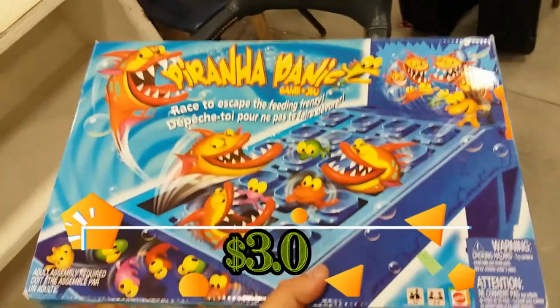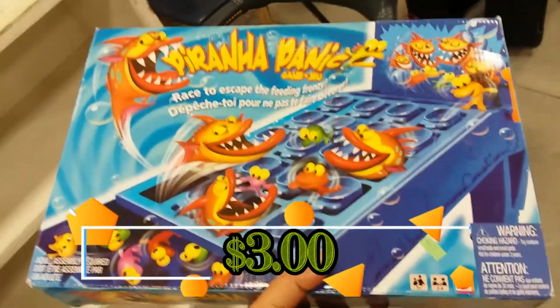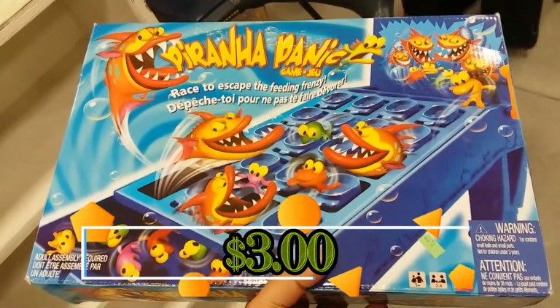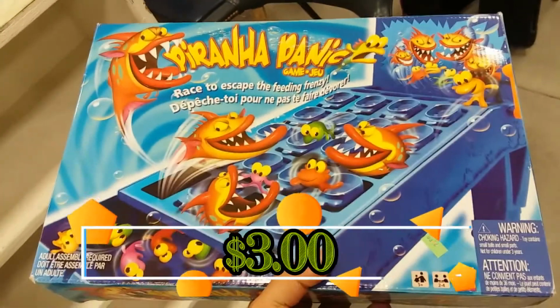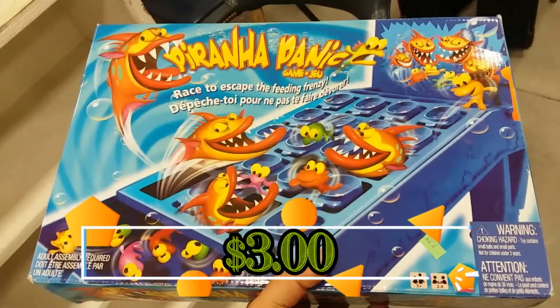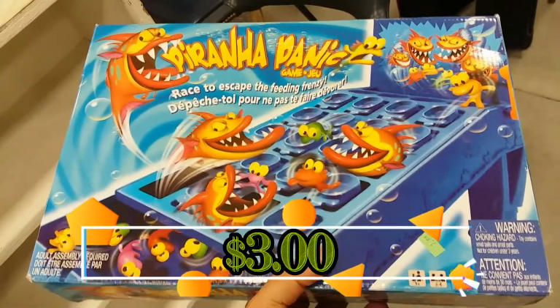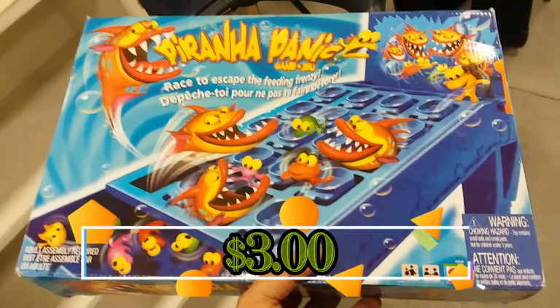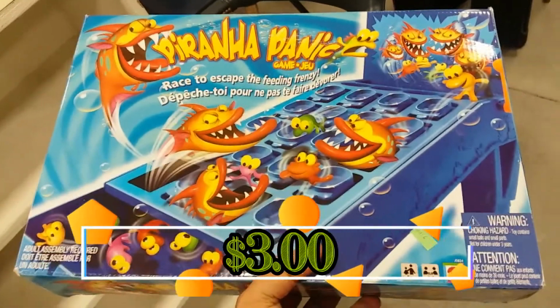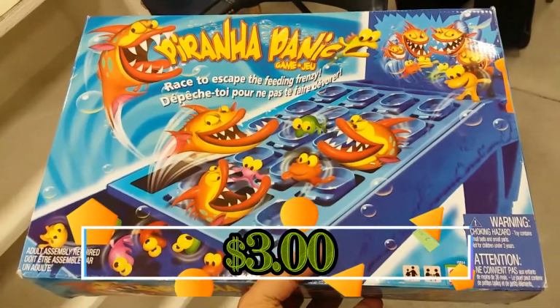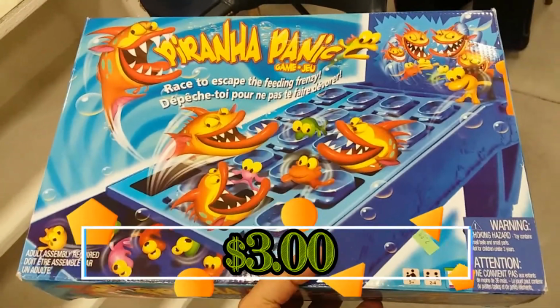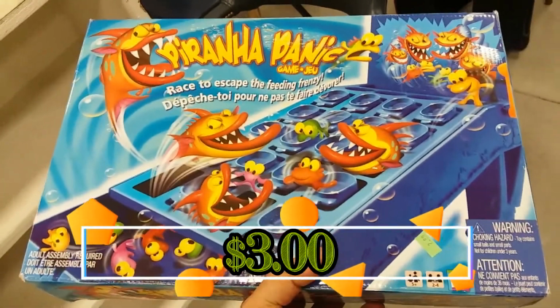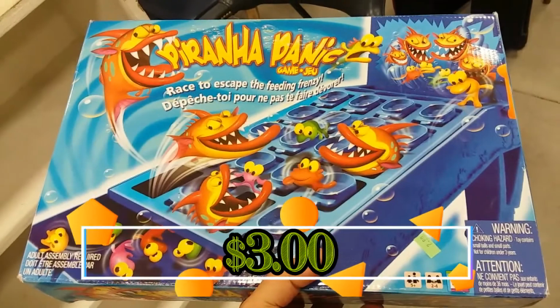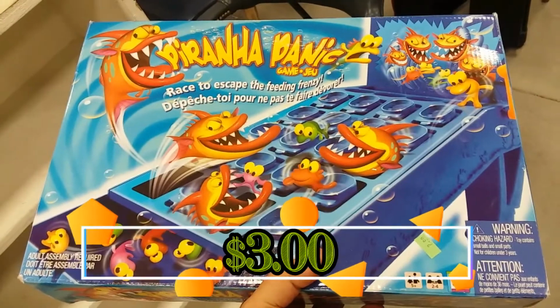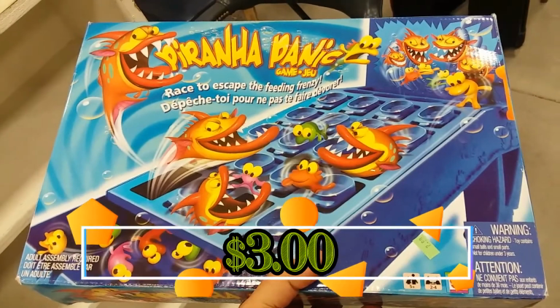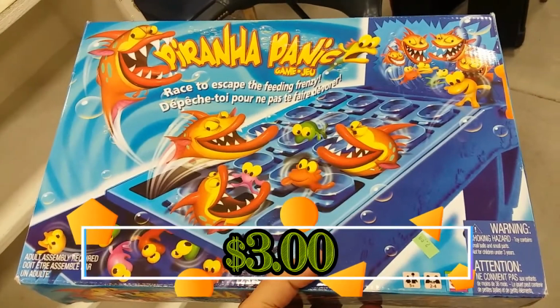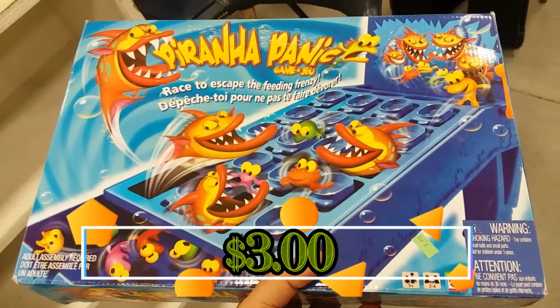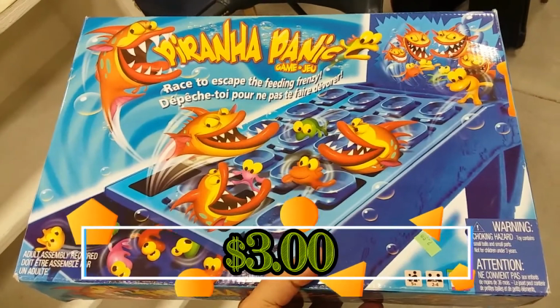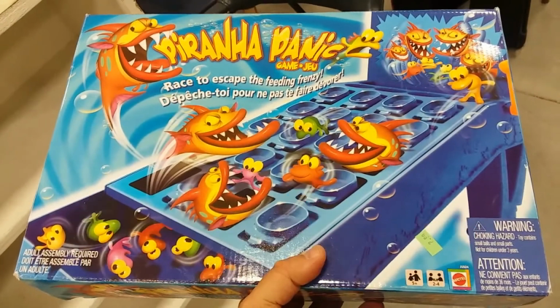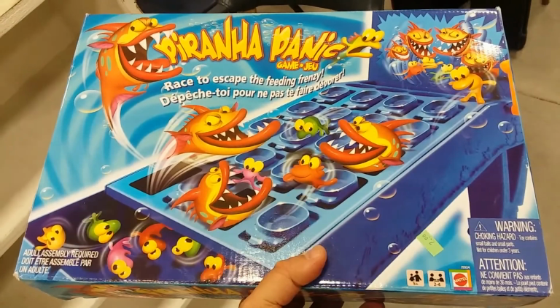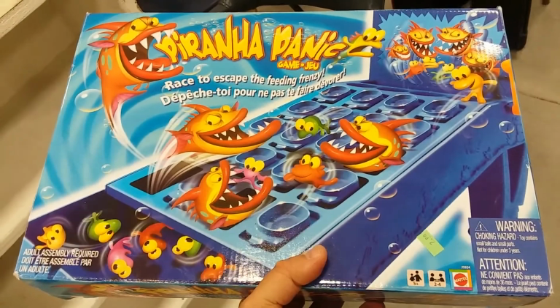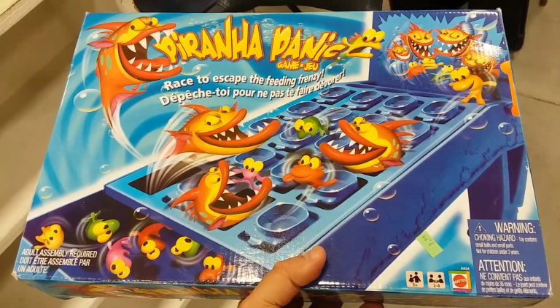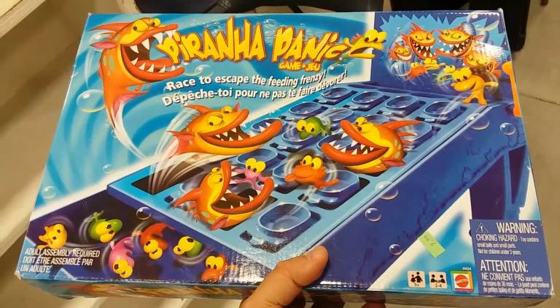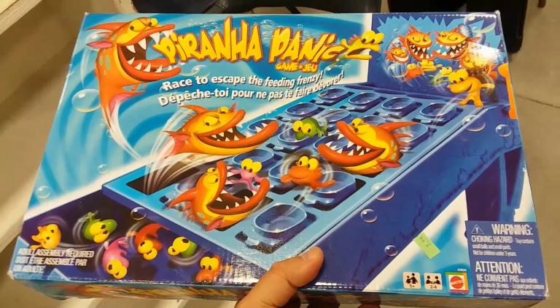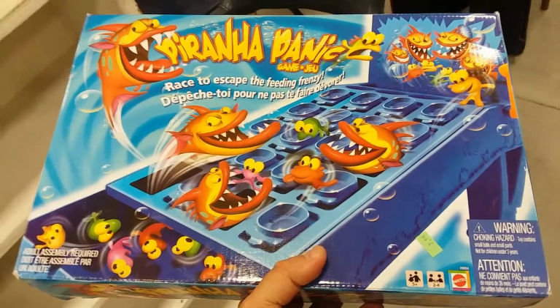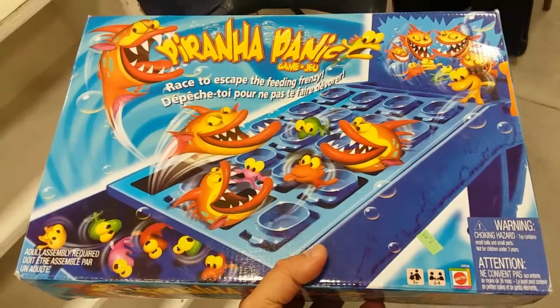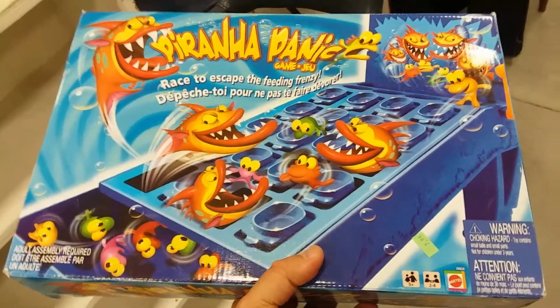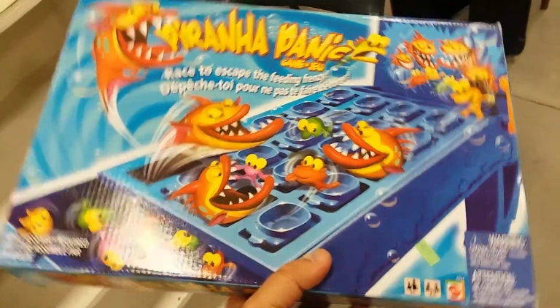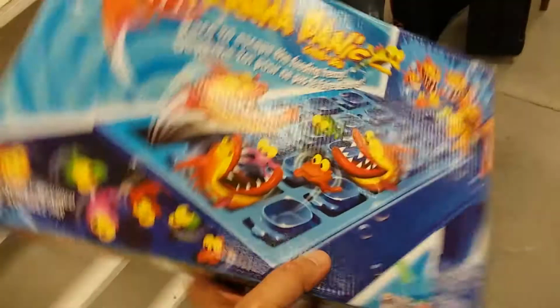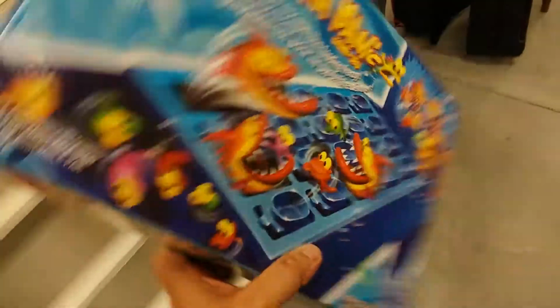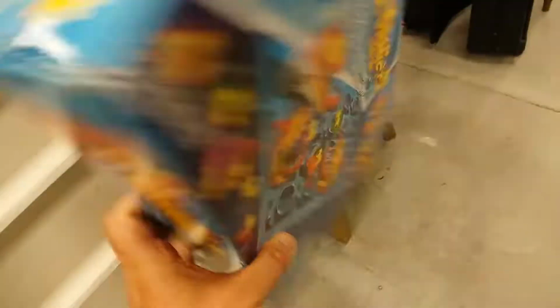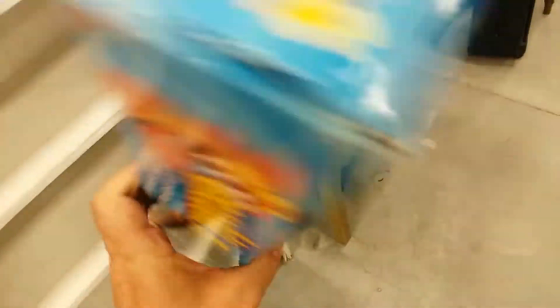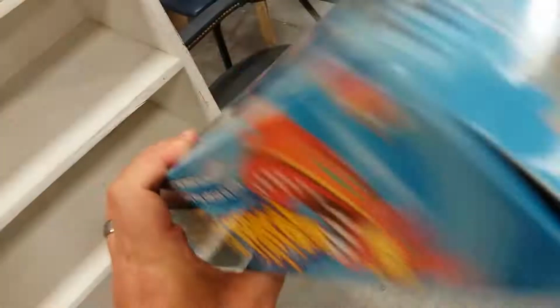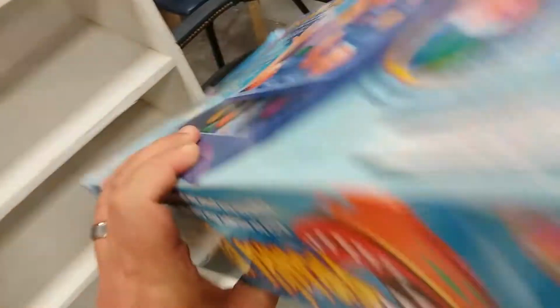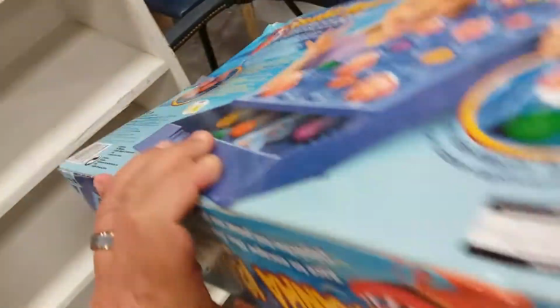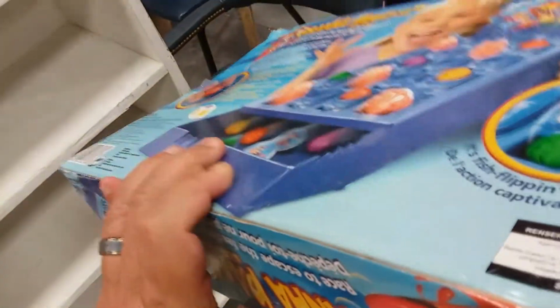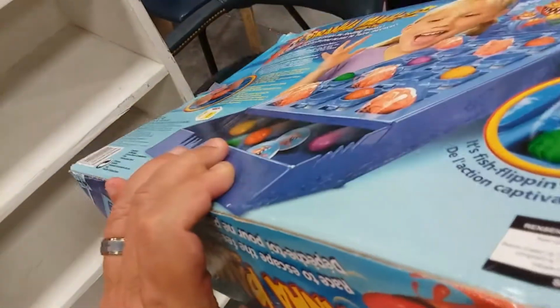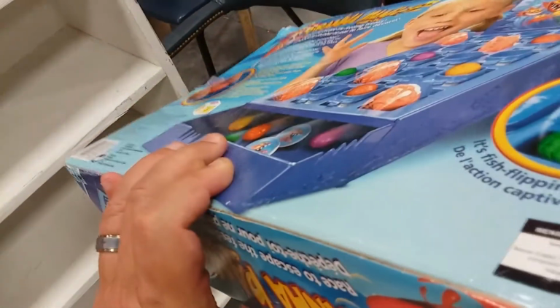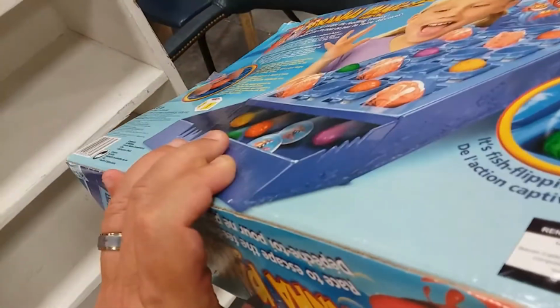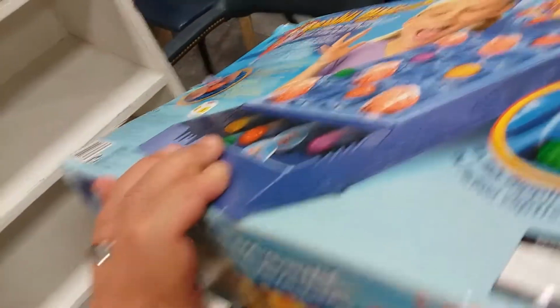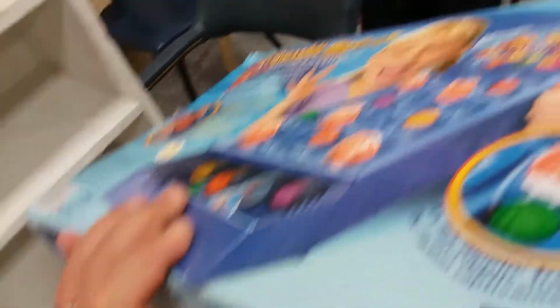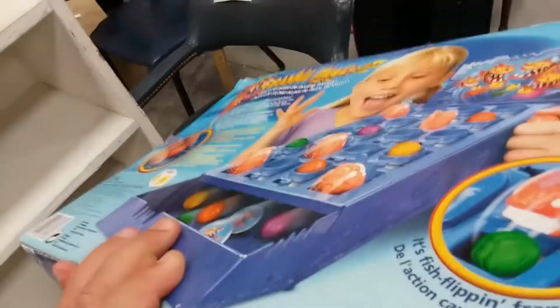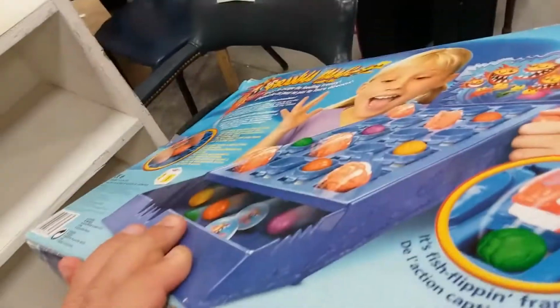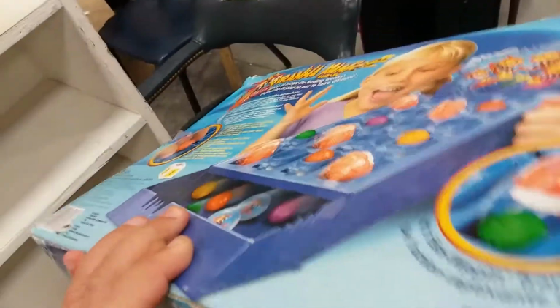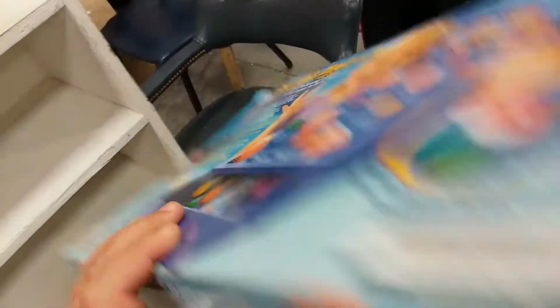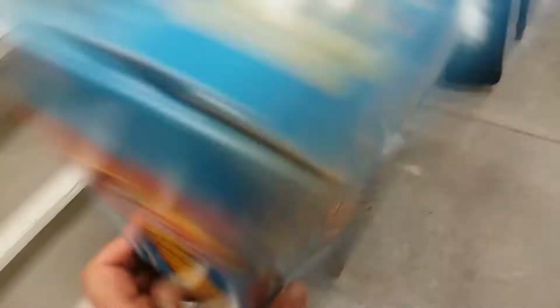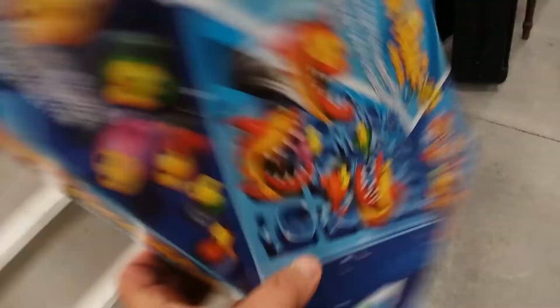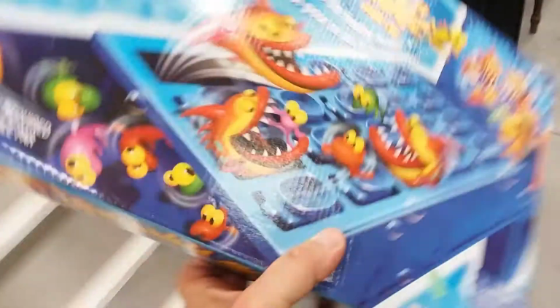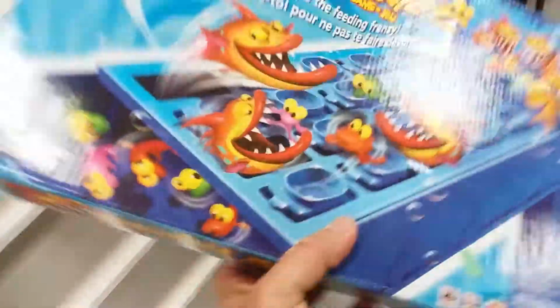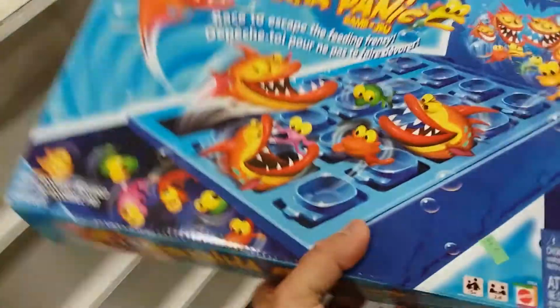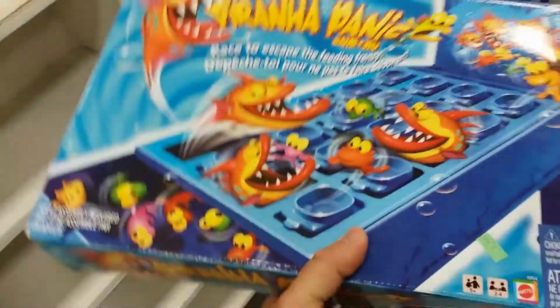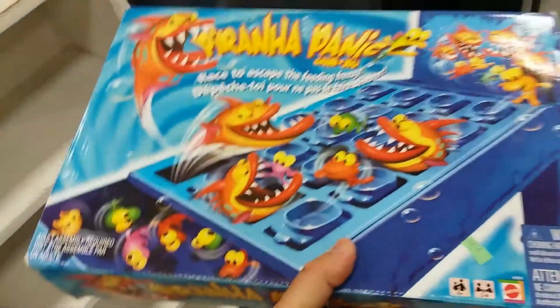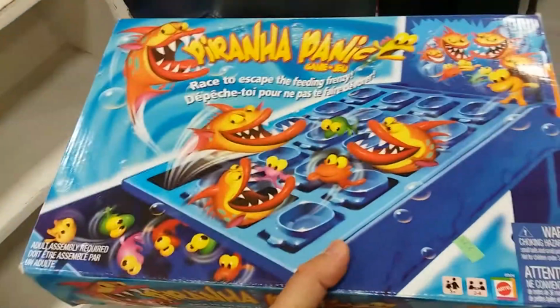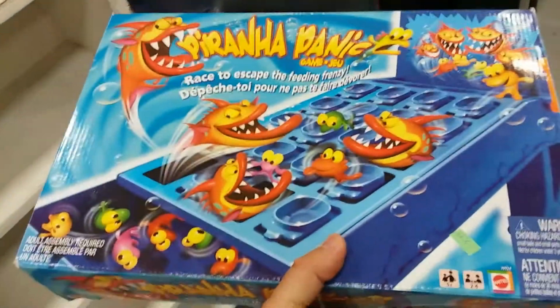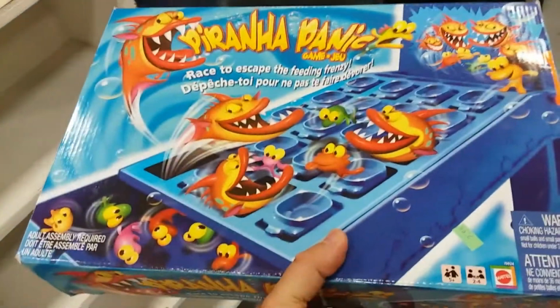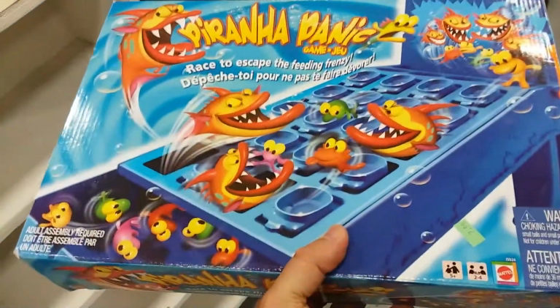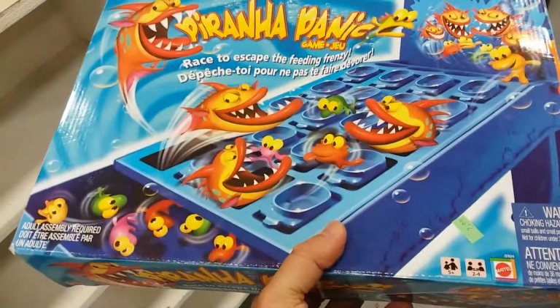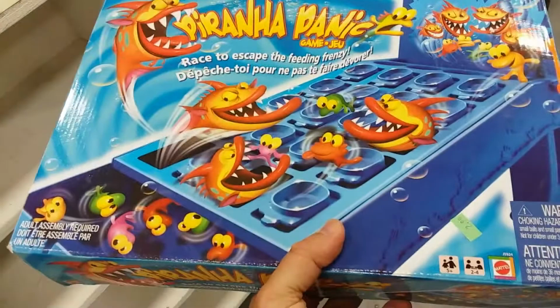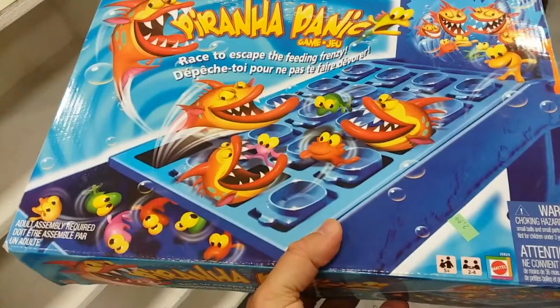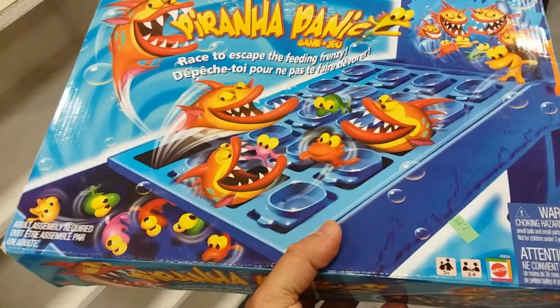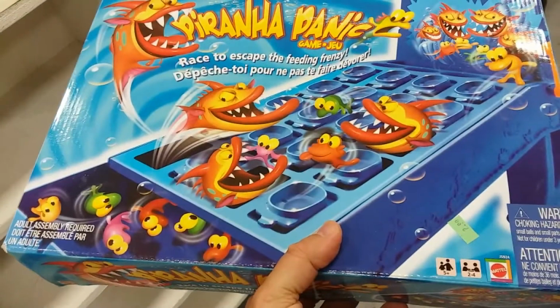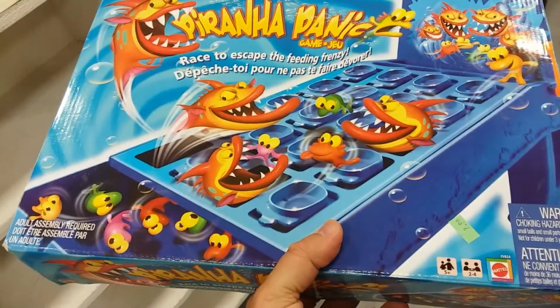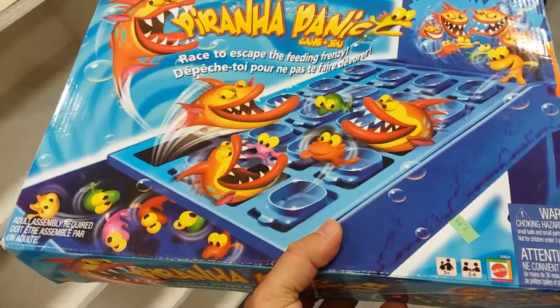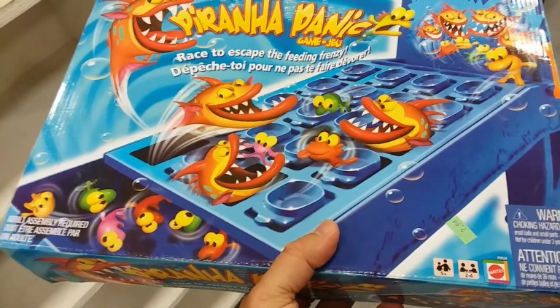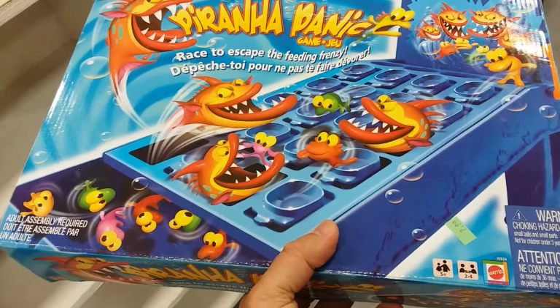Here we have Piranha Panic. This is a kid's game of sorts. It's missing some parts, so I'm going to have to leave this here too.